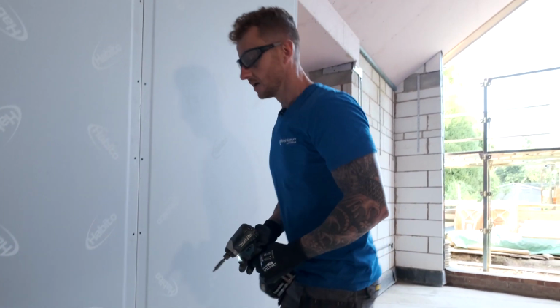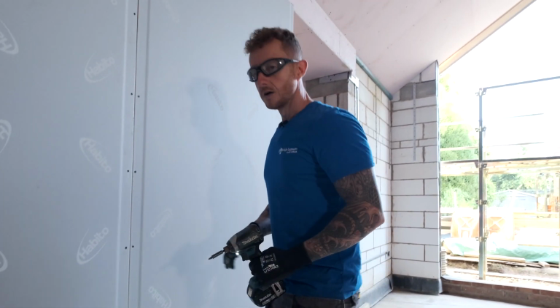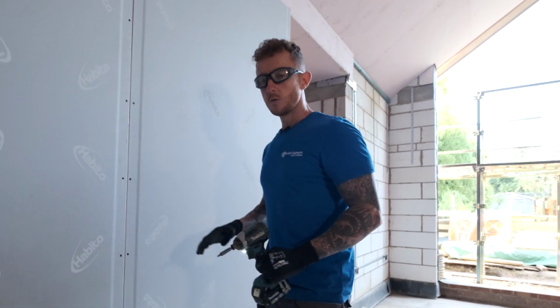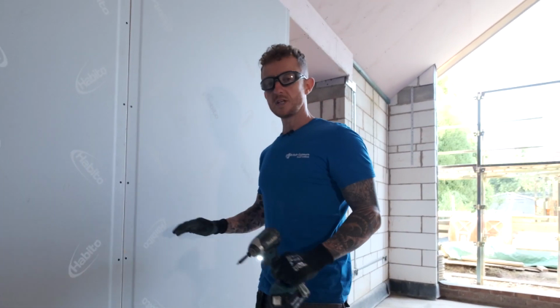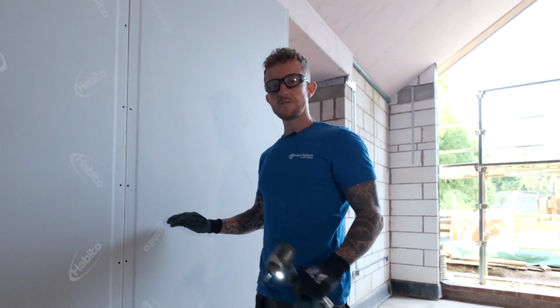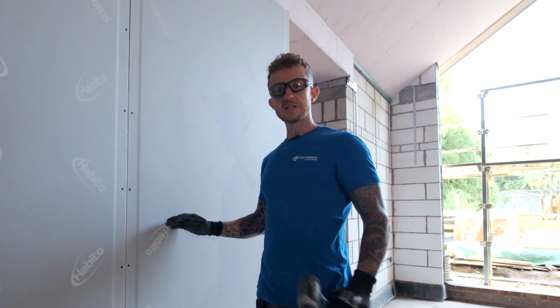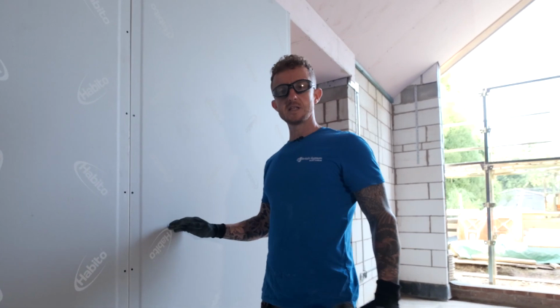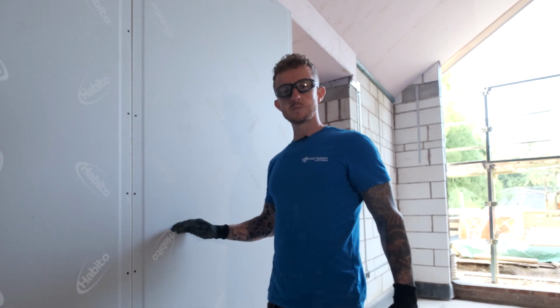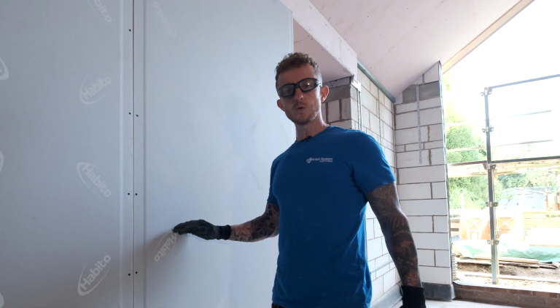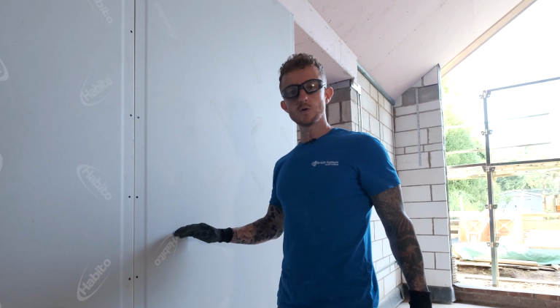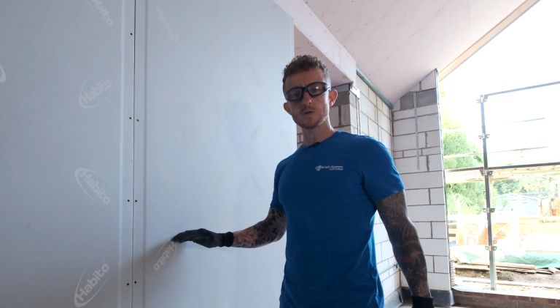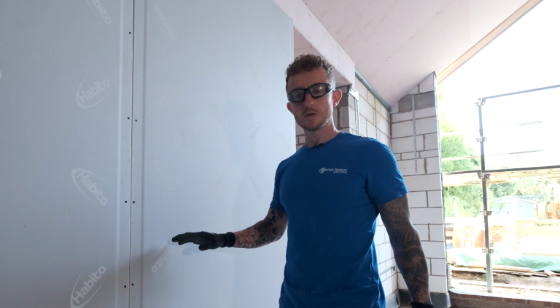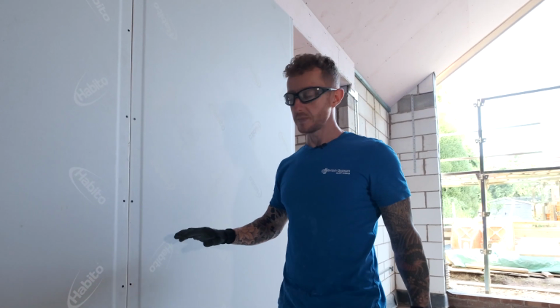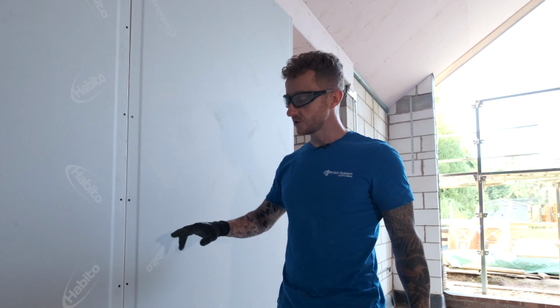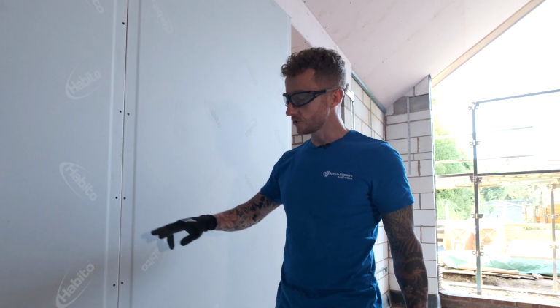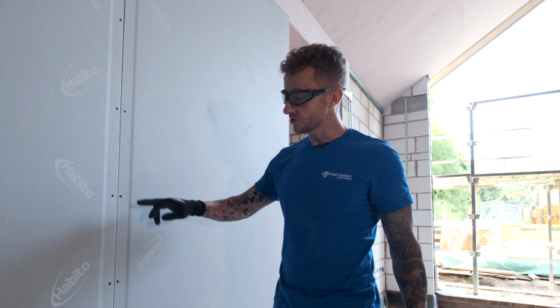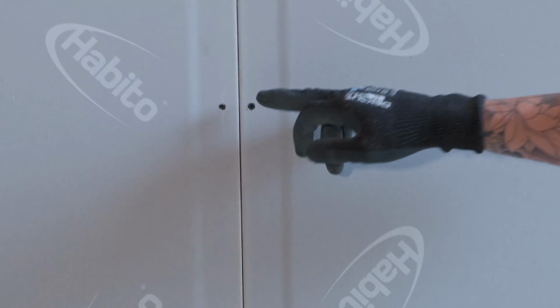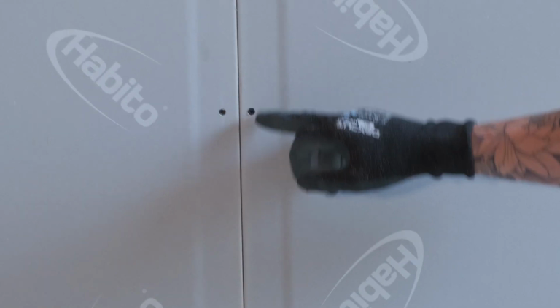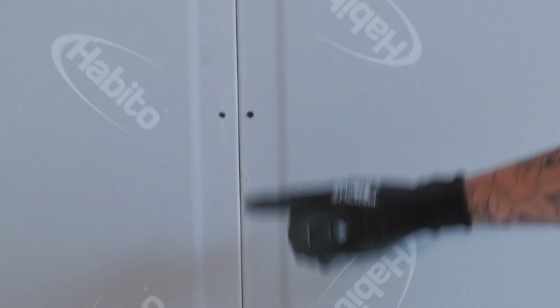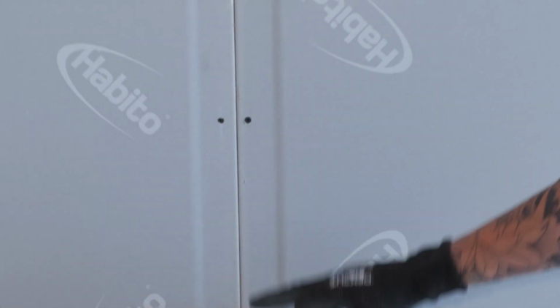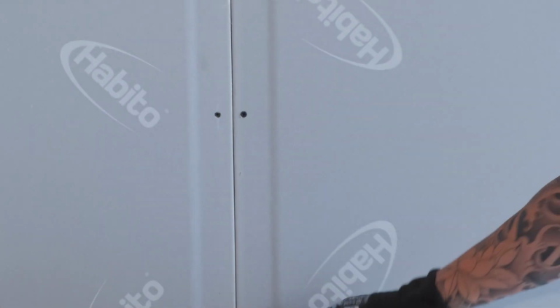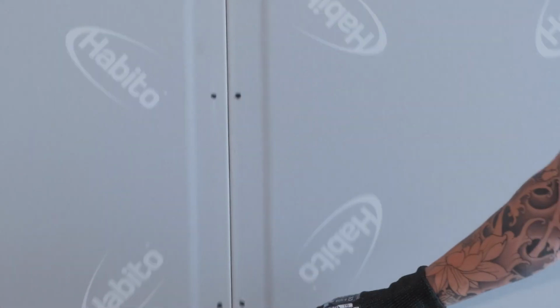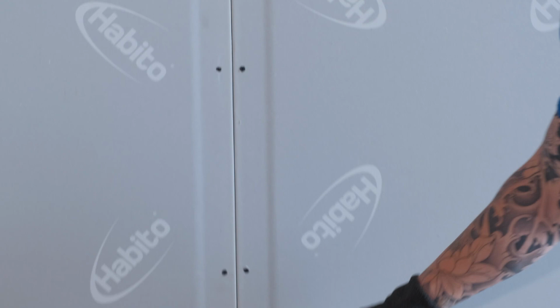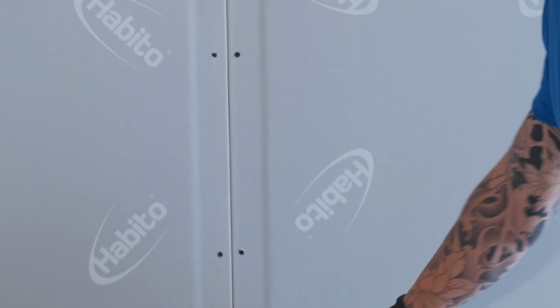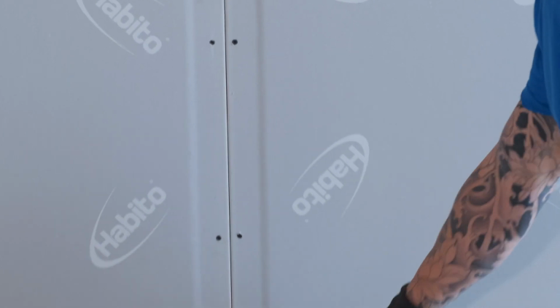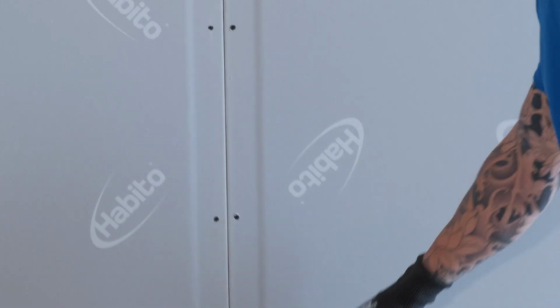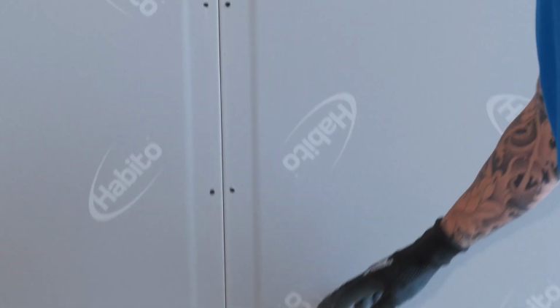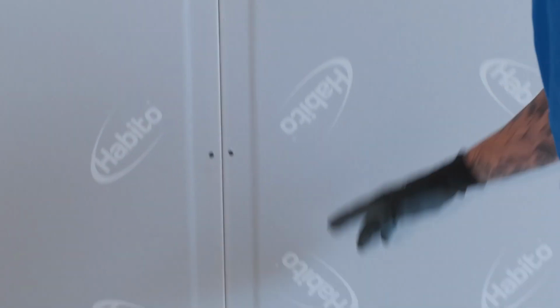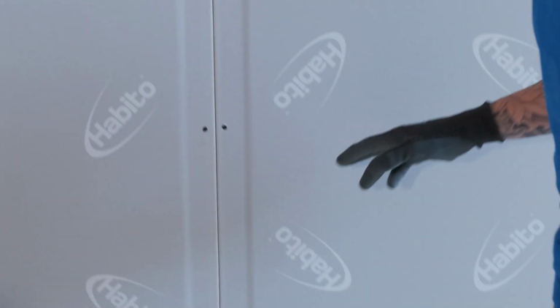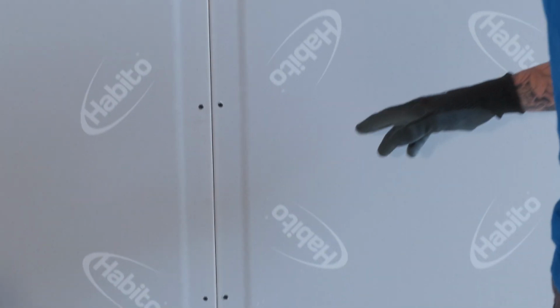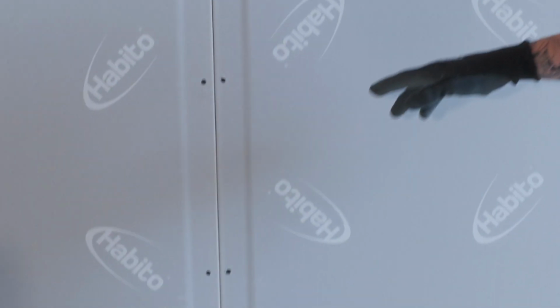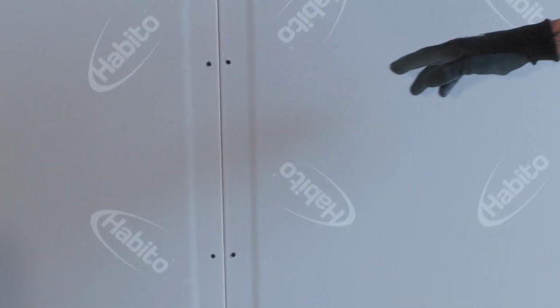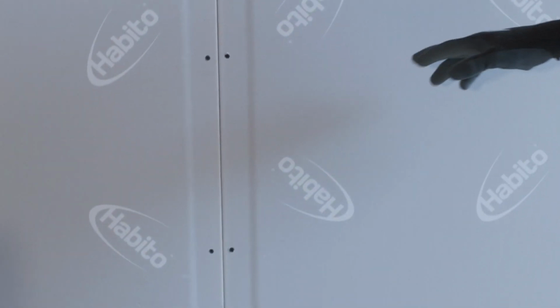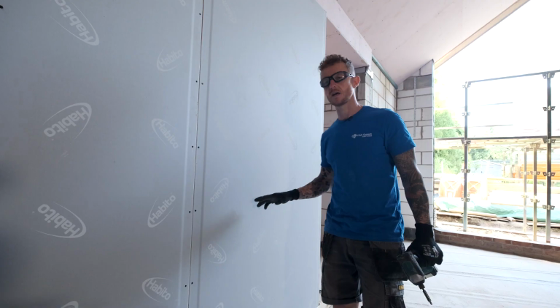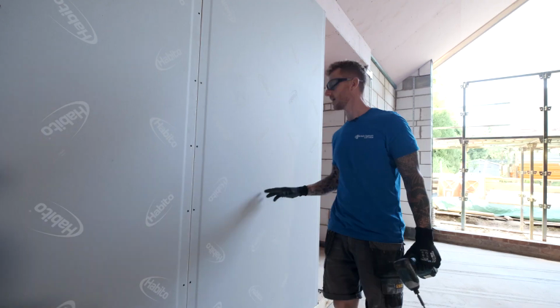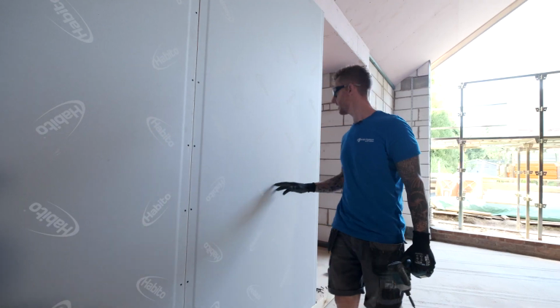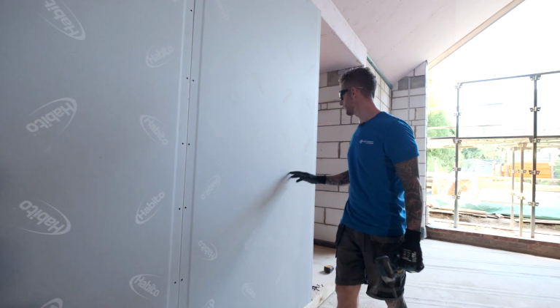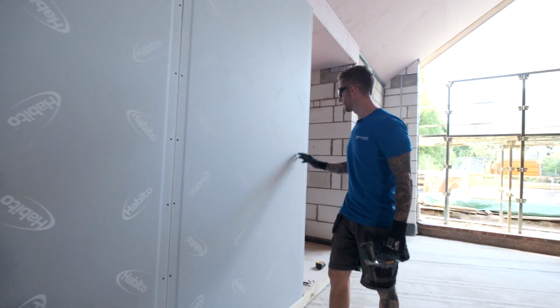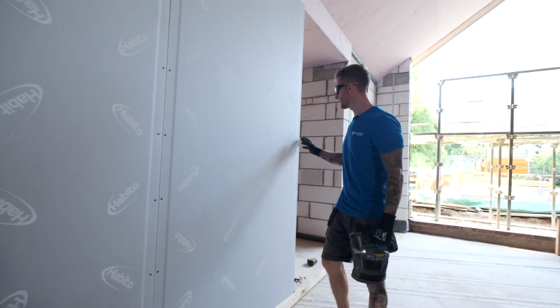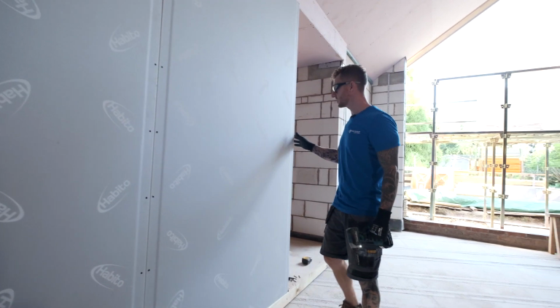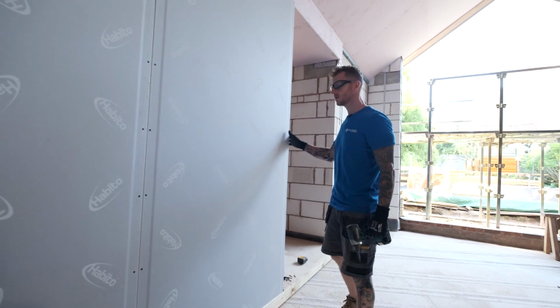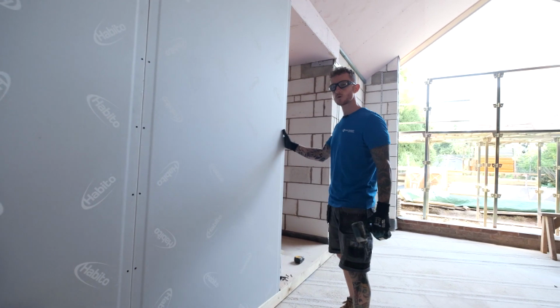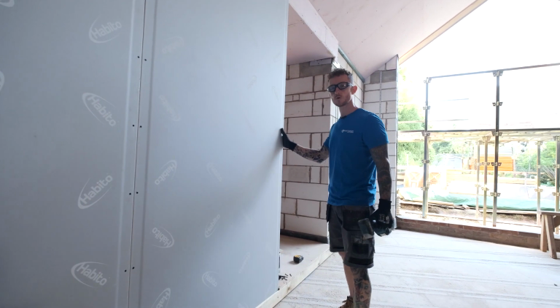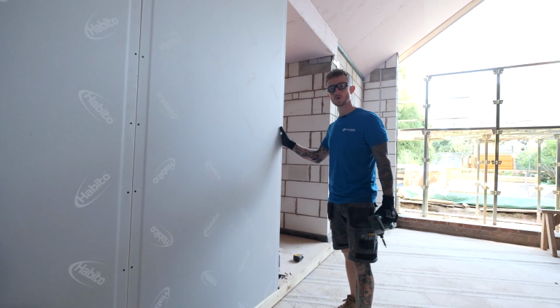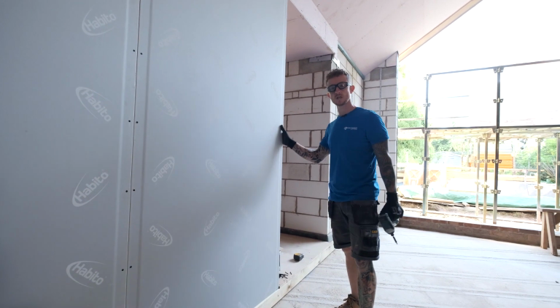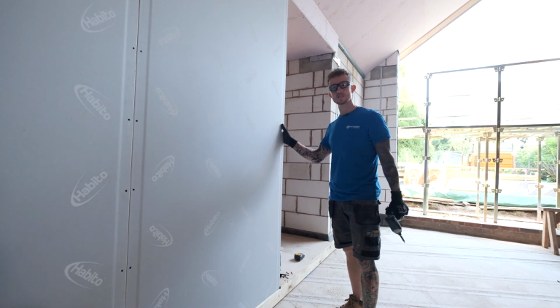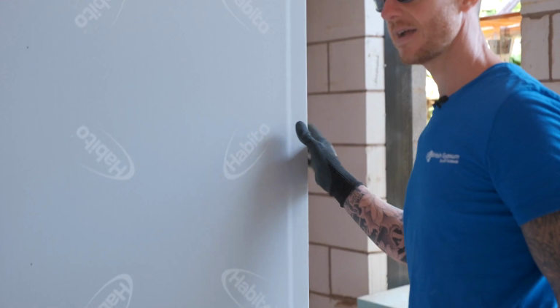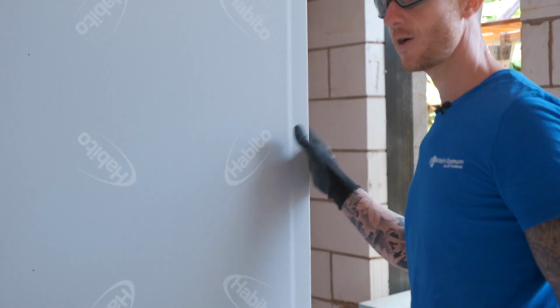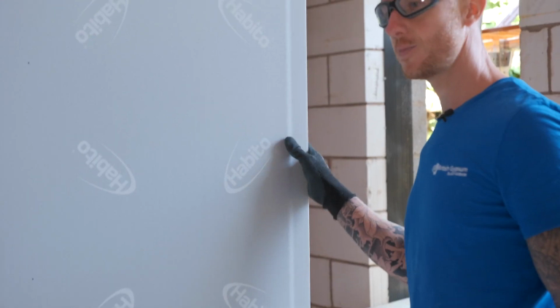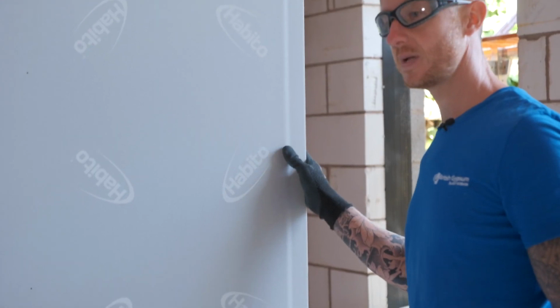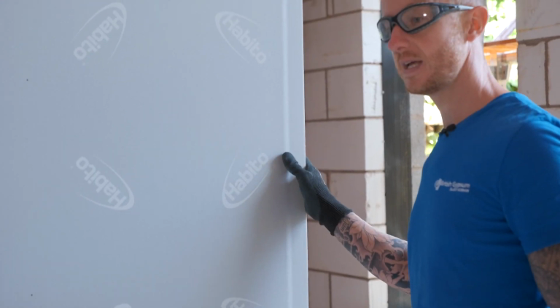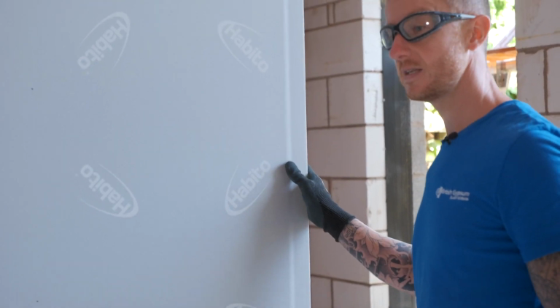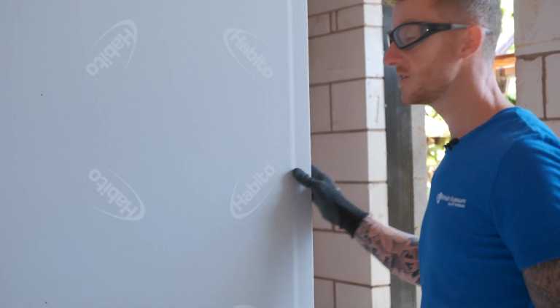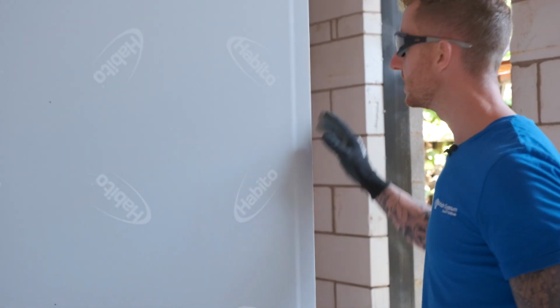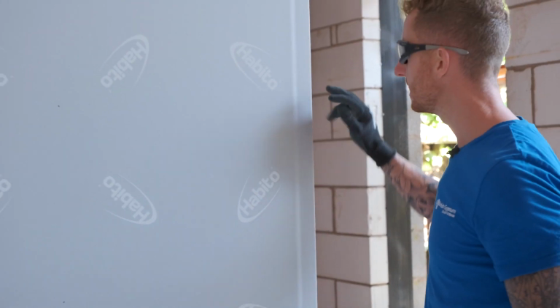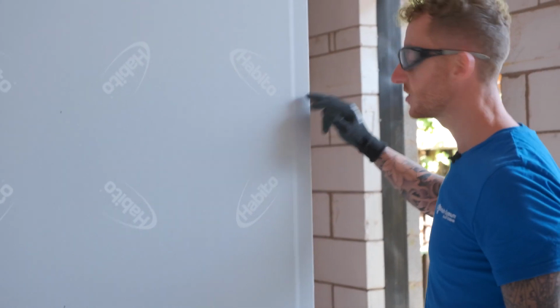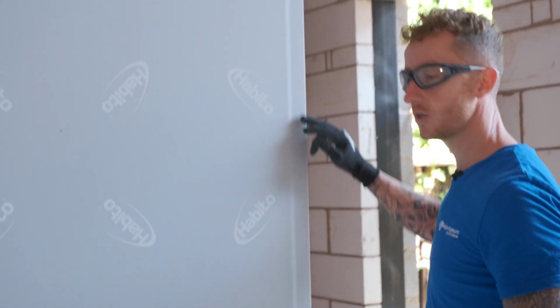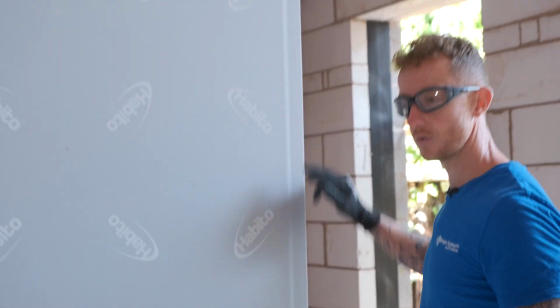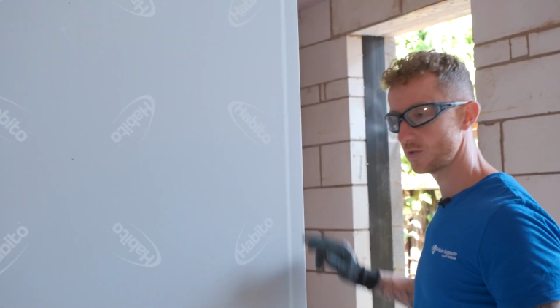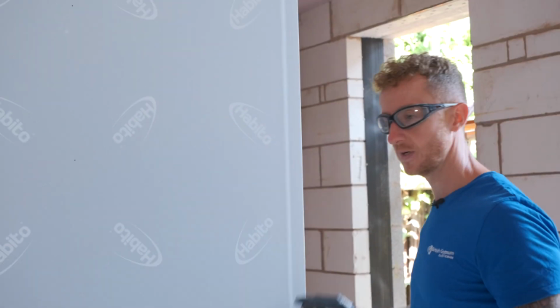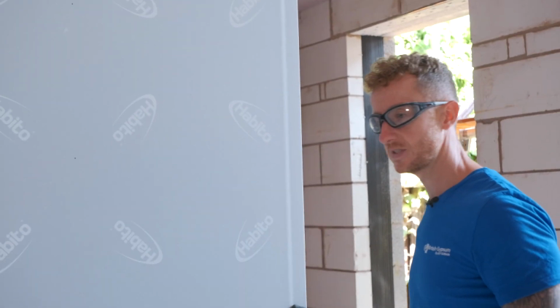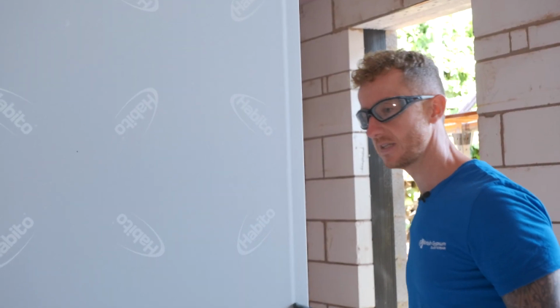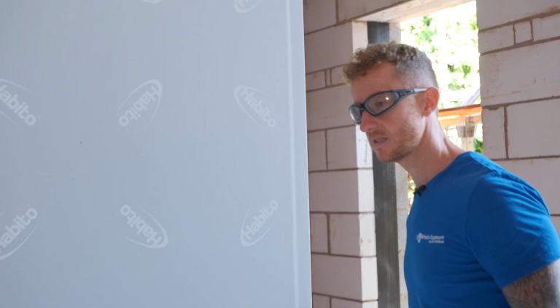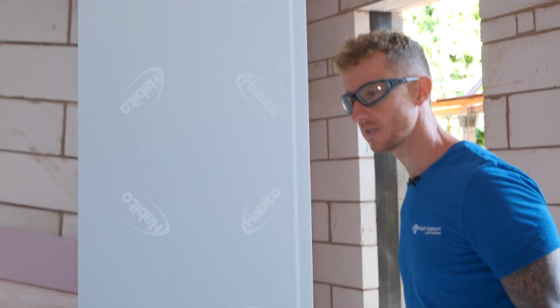When you're fixing this board, make sure your screws are at 300mm centres, and on external corners and openings, you need 200mm centres.